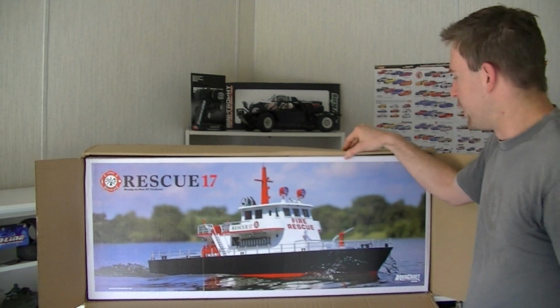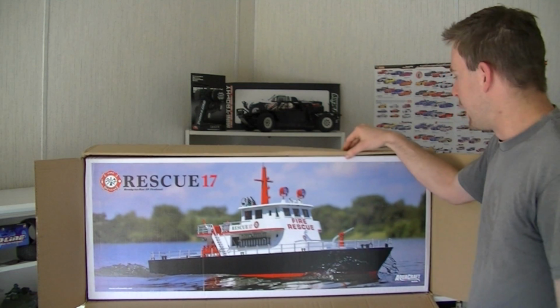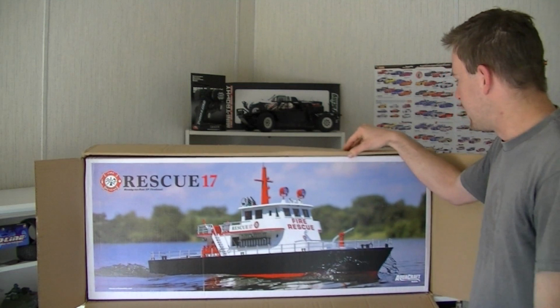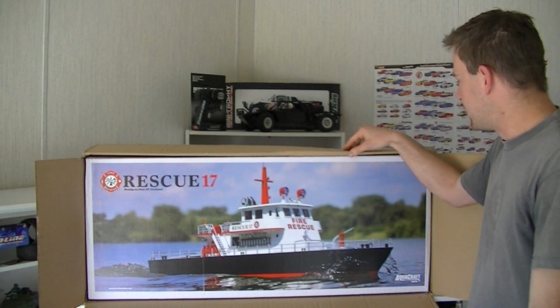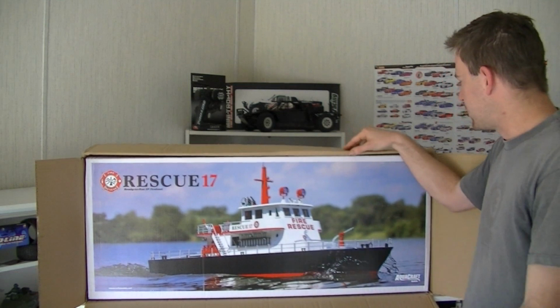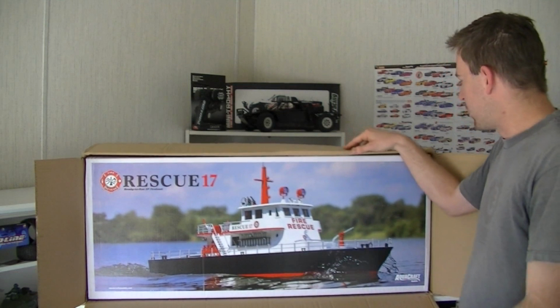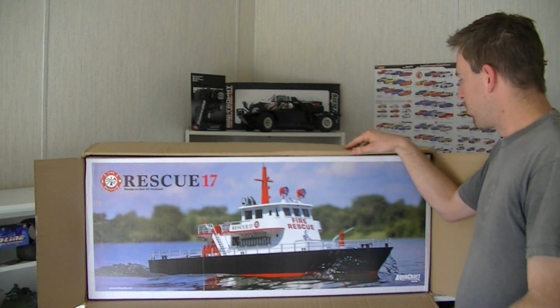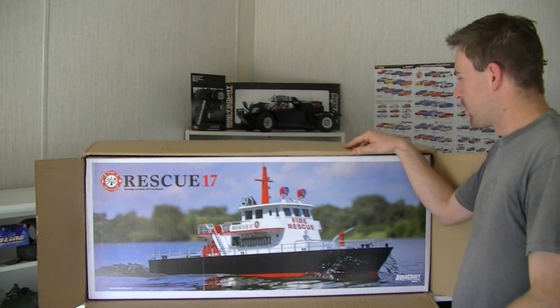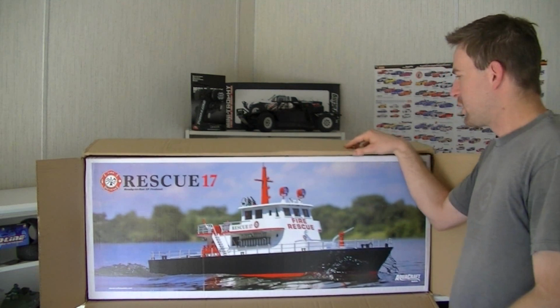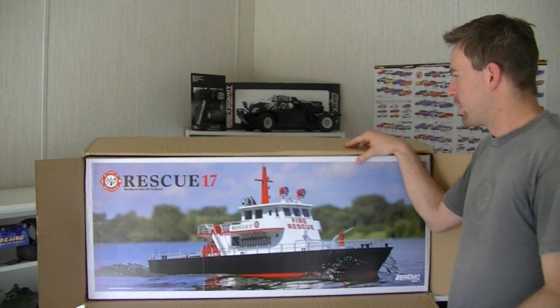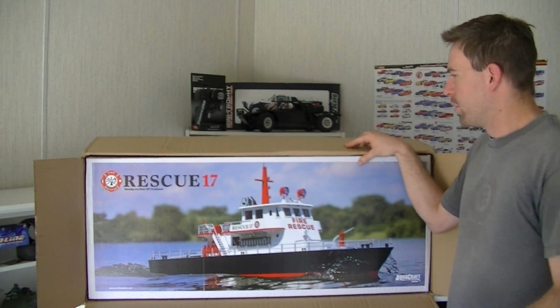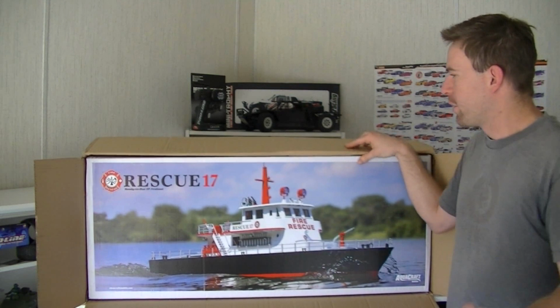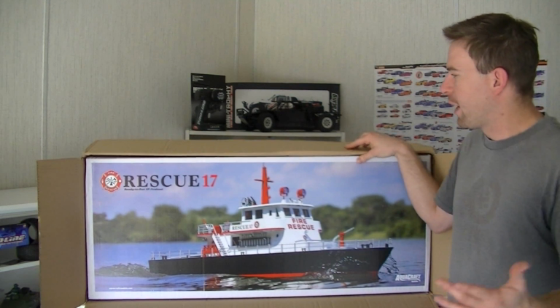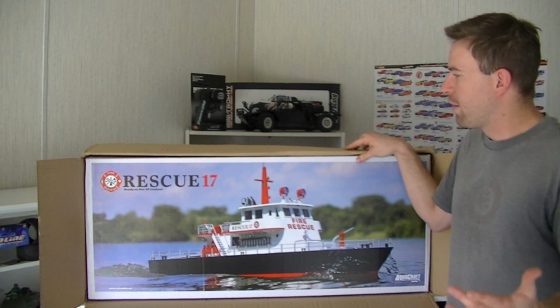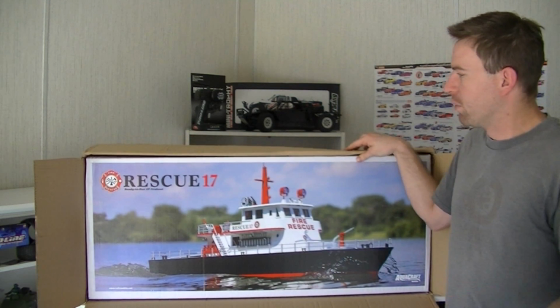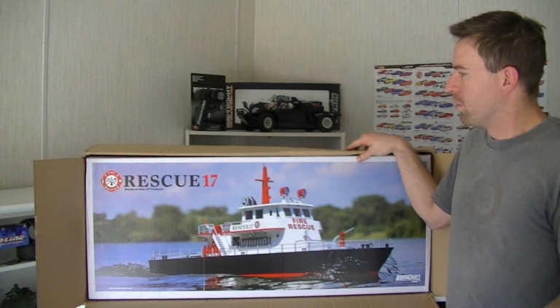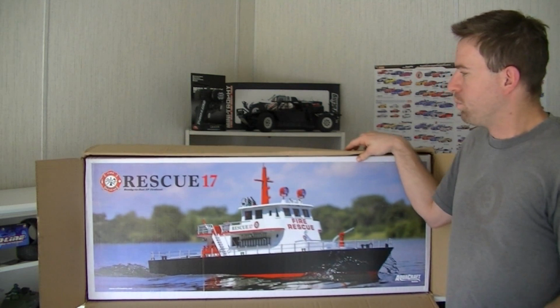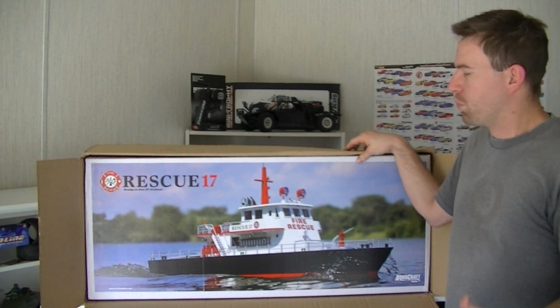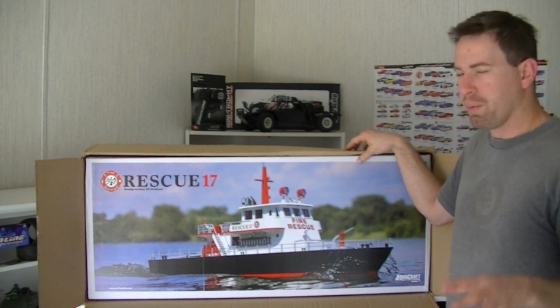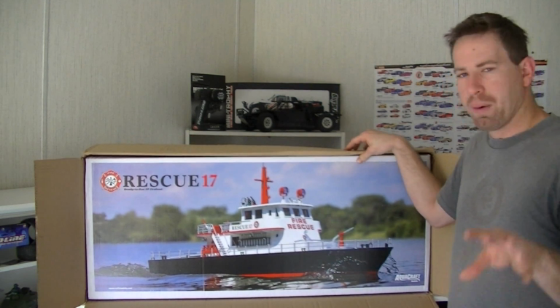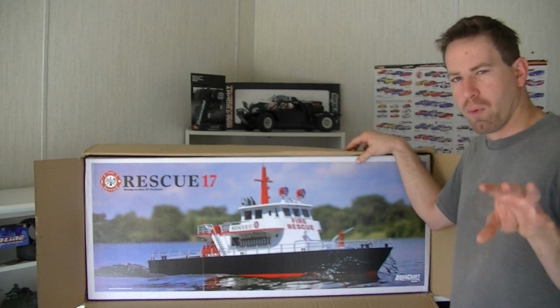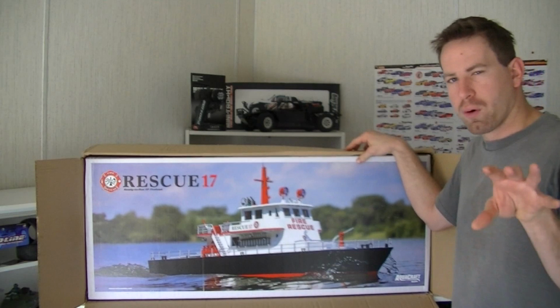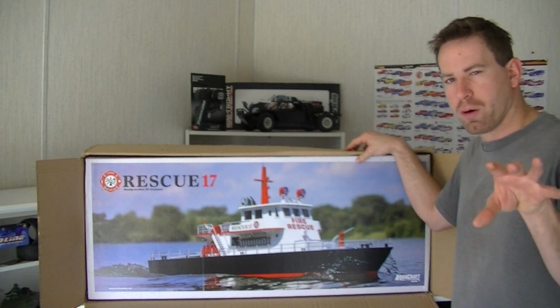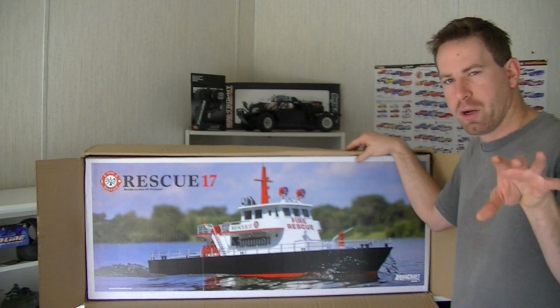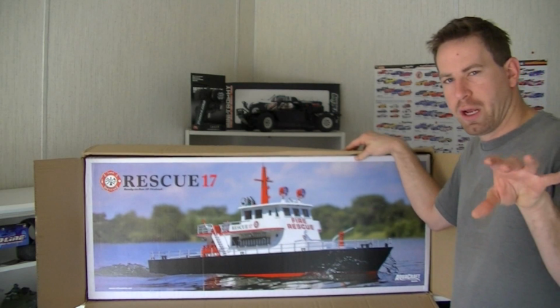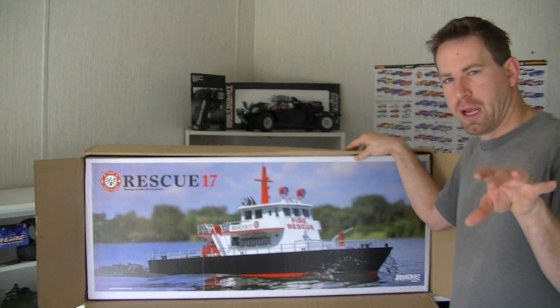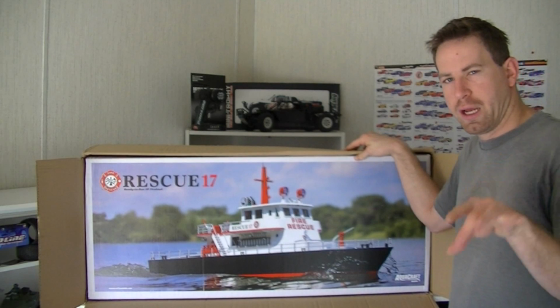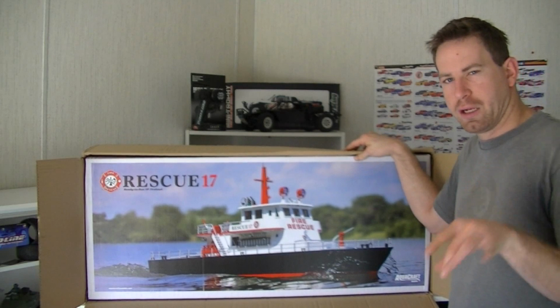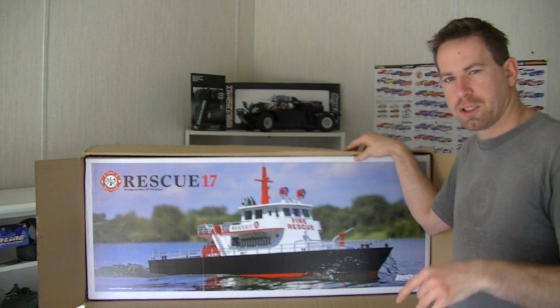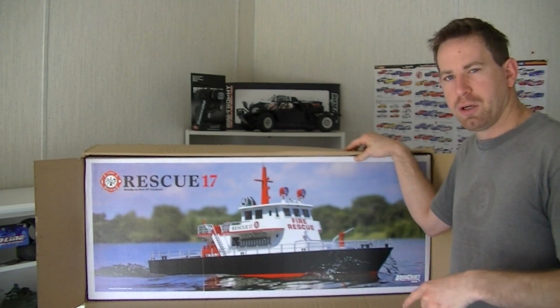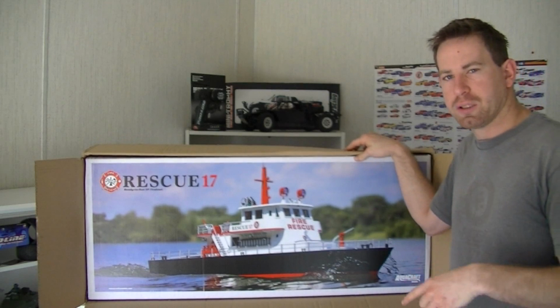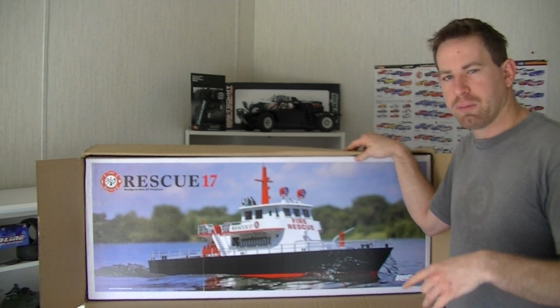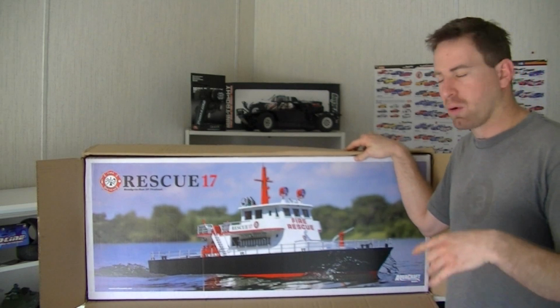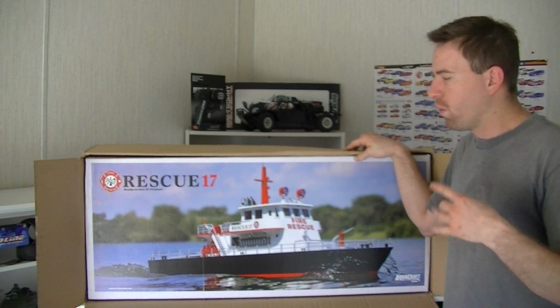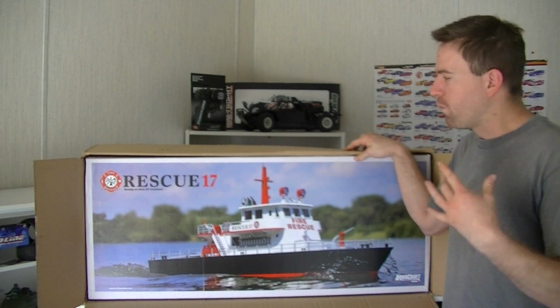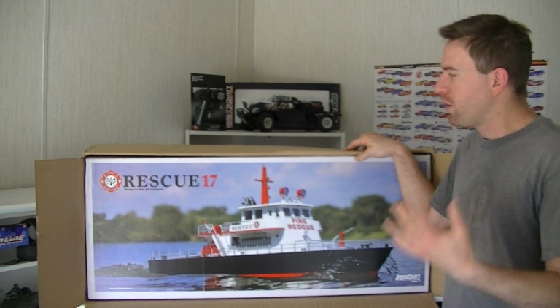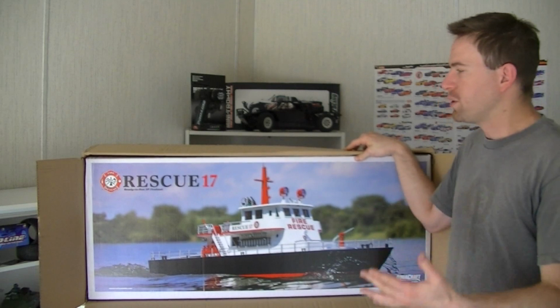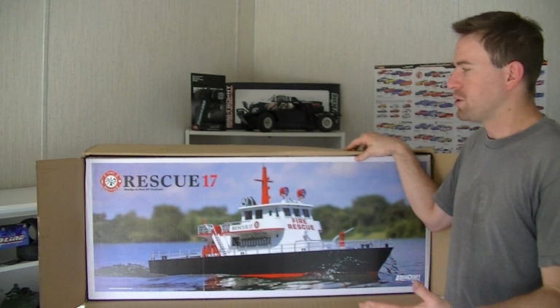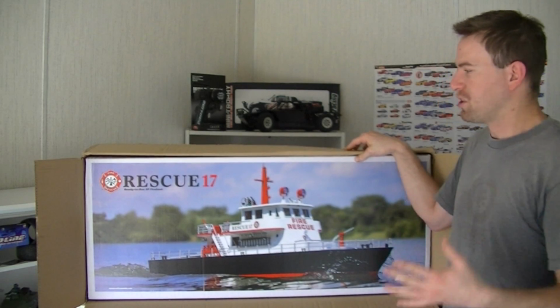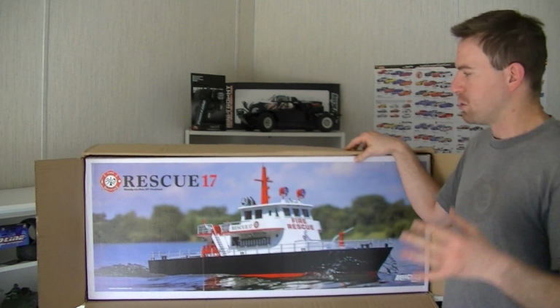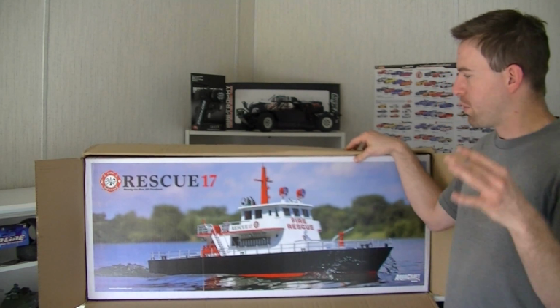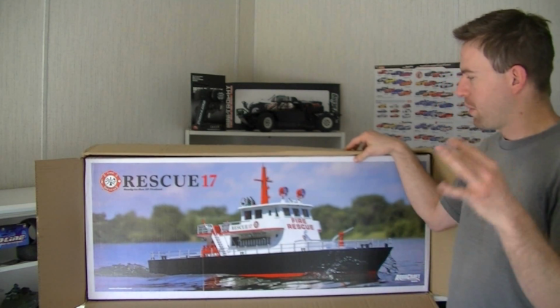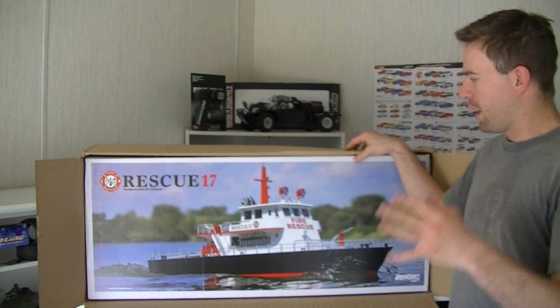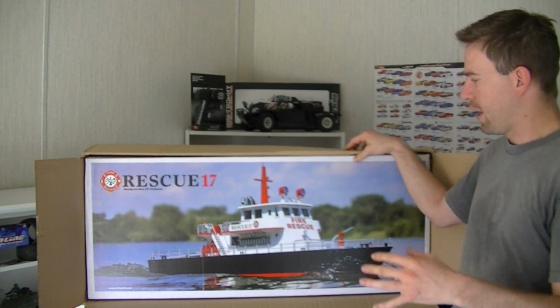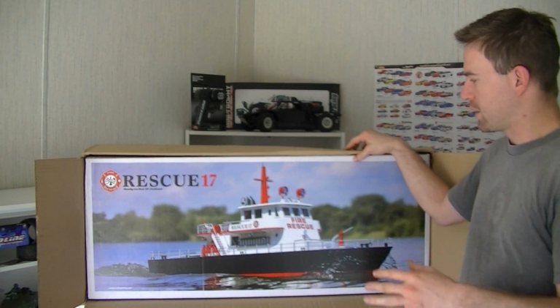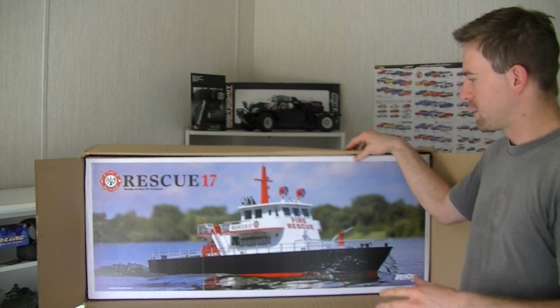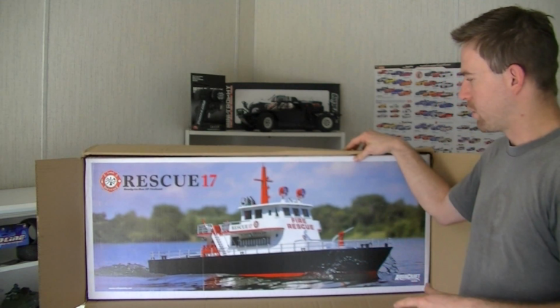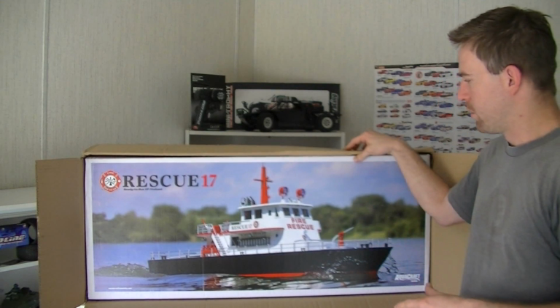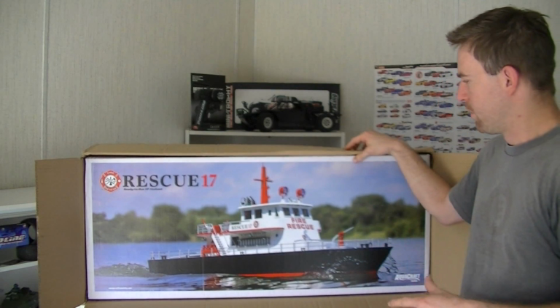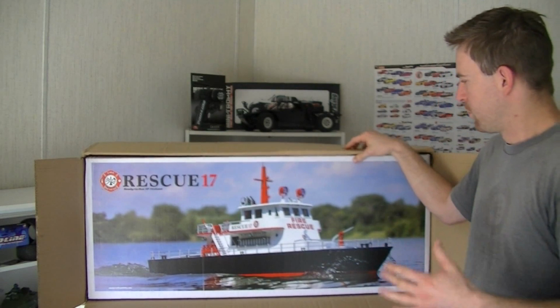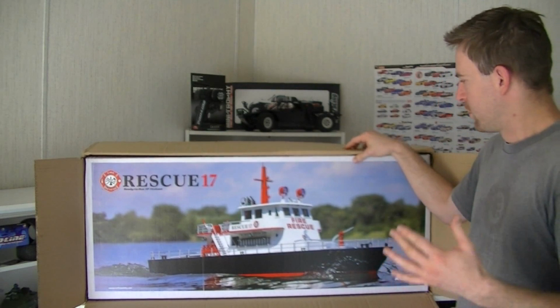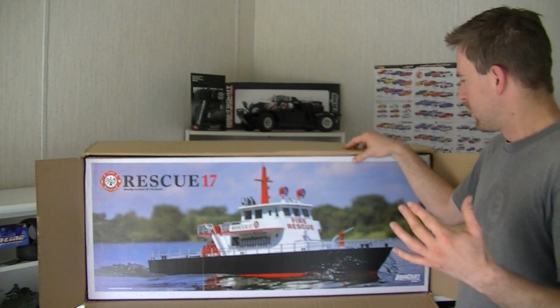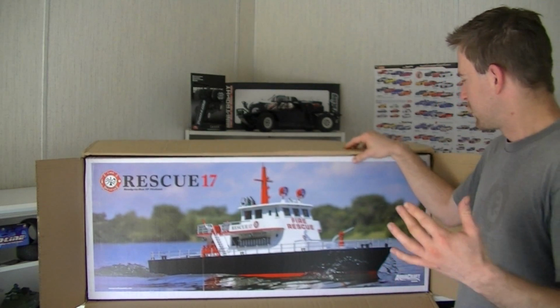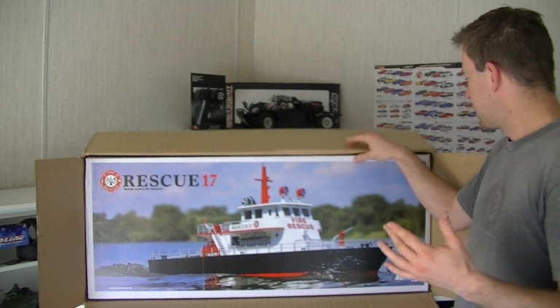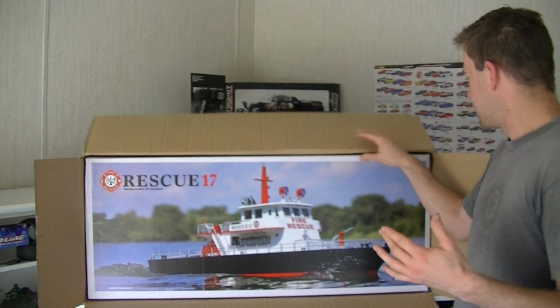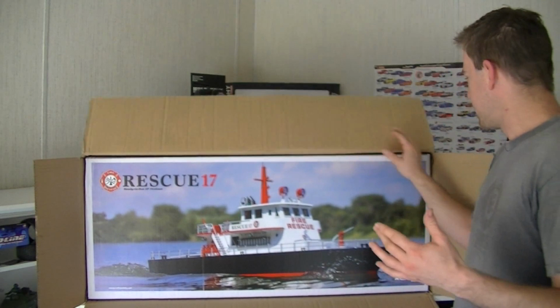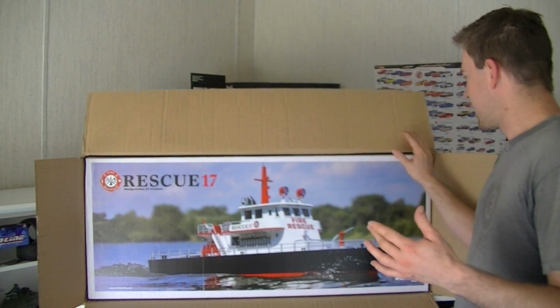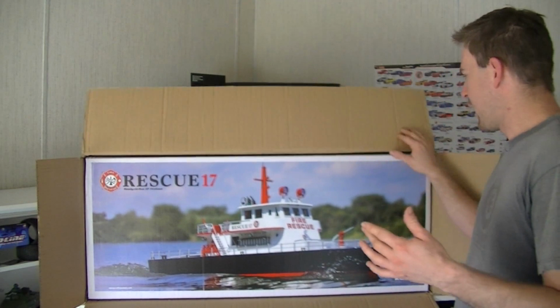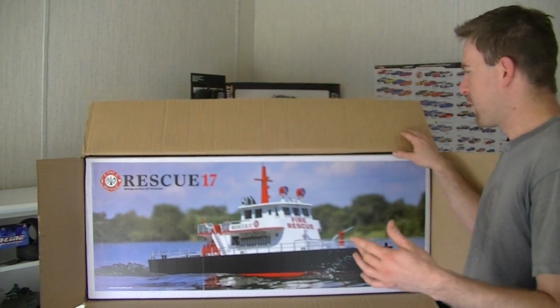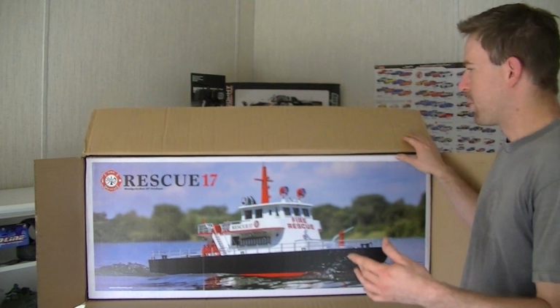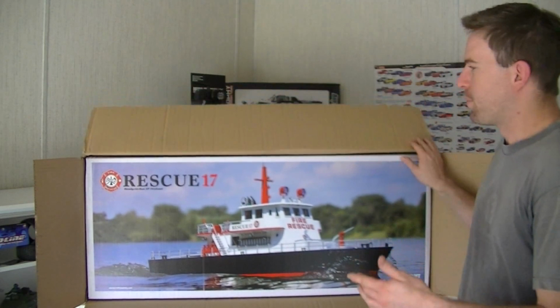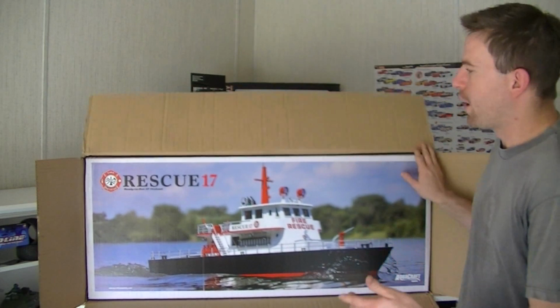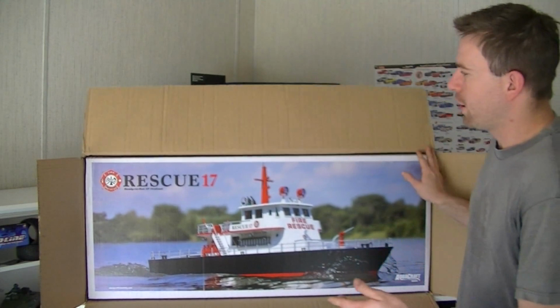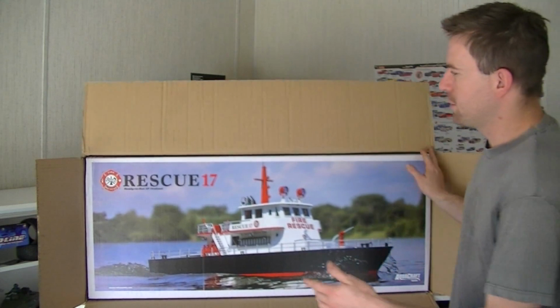We're going to take a look at it a little bit more and show you some of the cool features that this boat has. Let's get this thing out of the box.